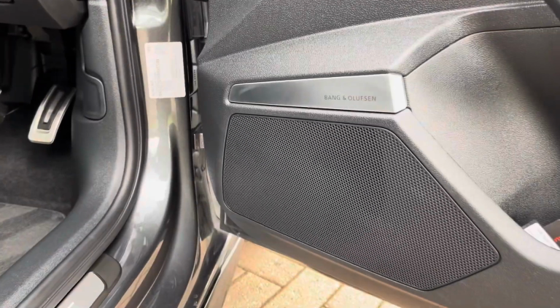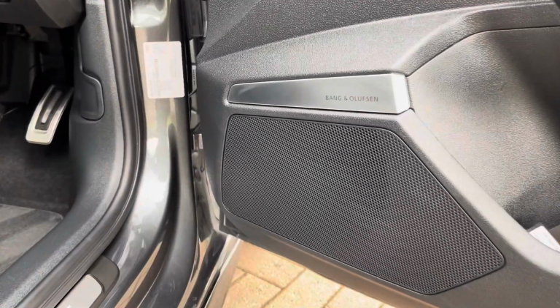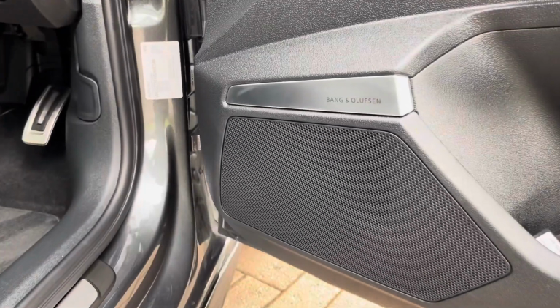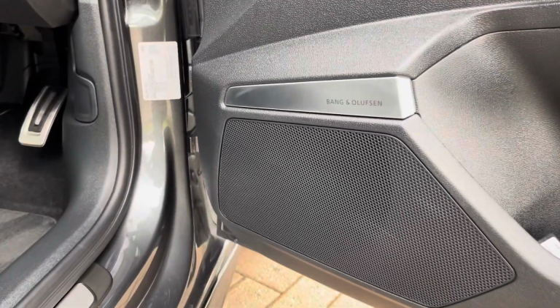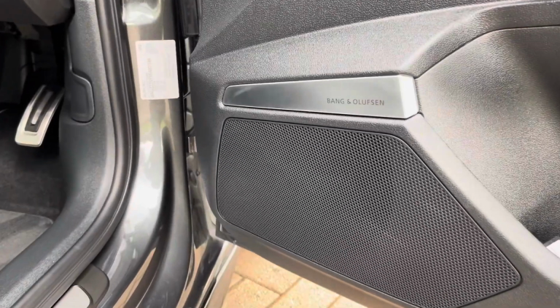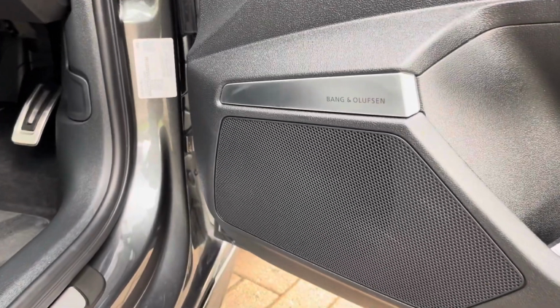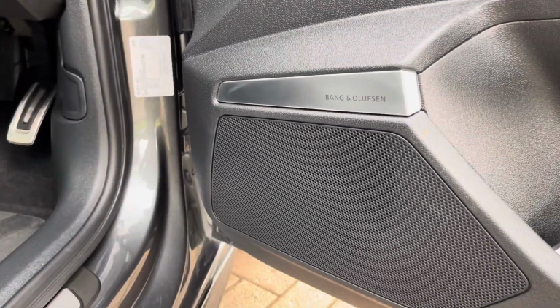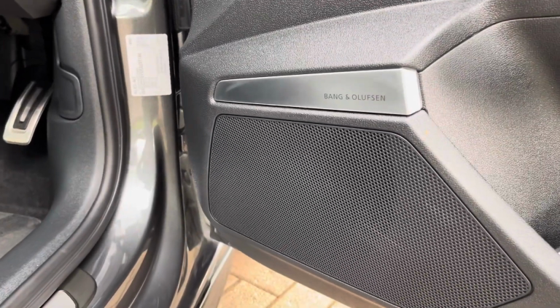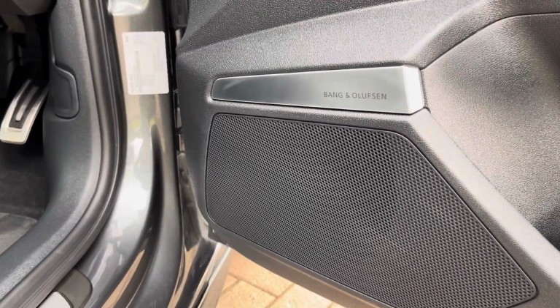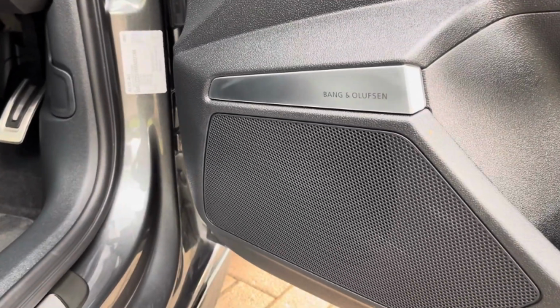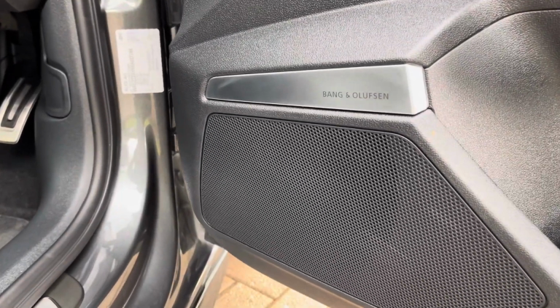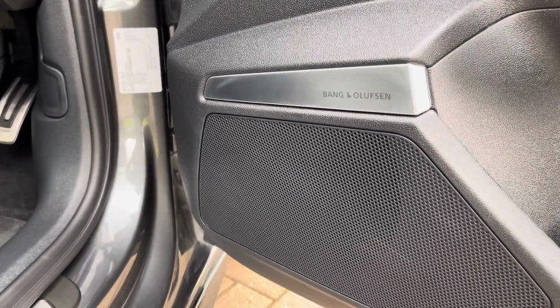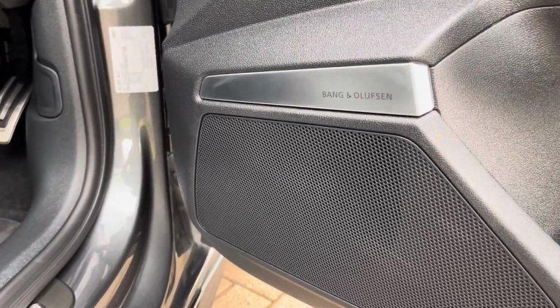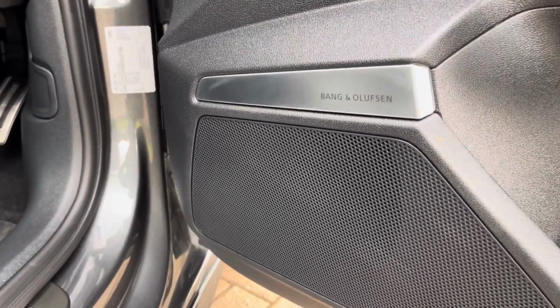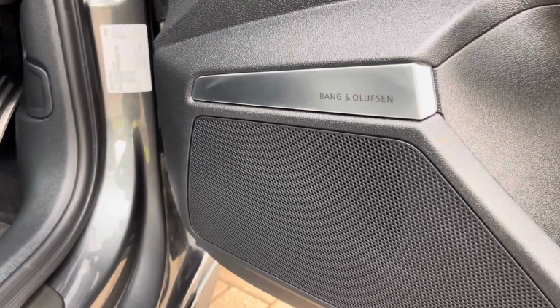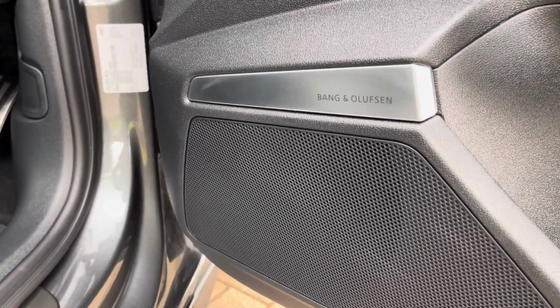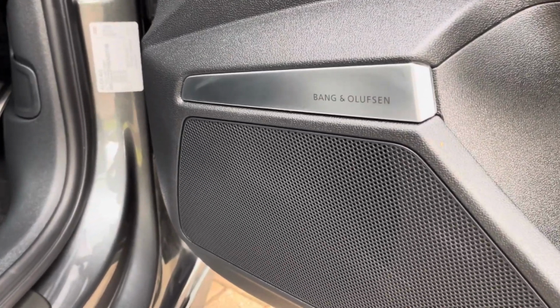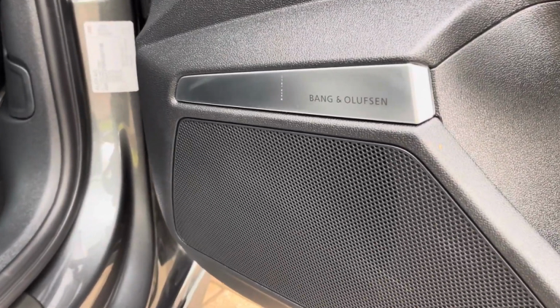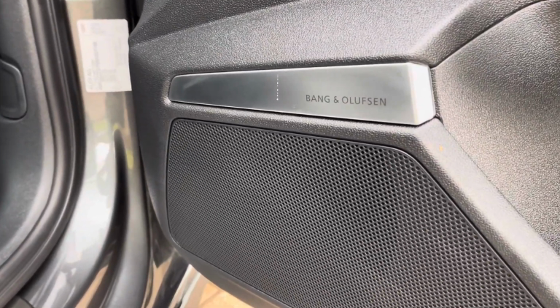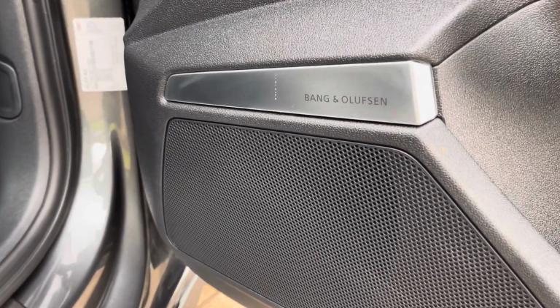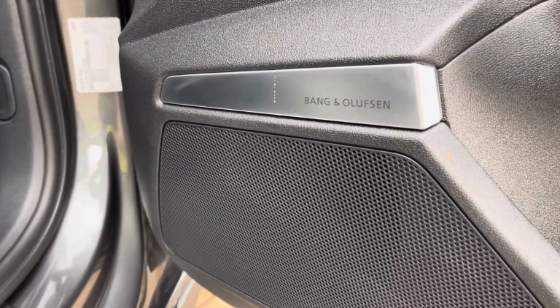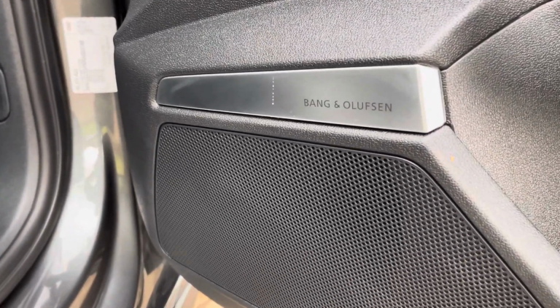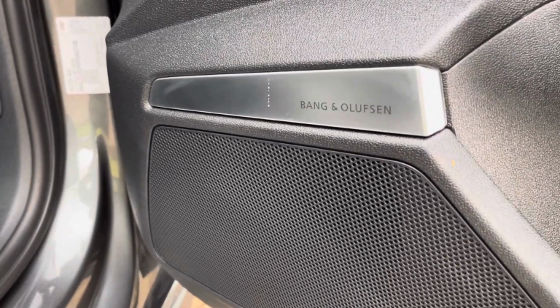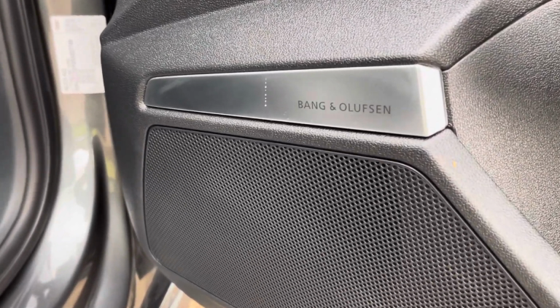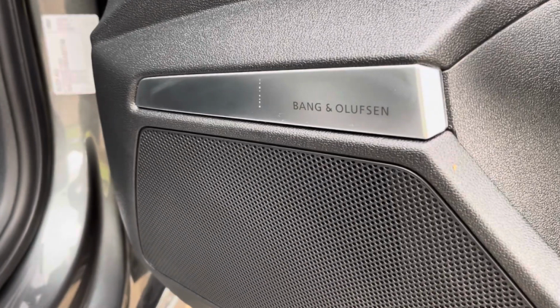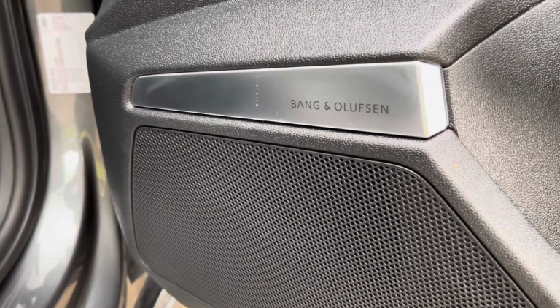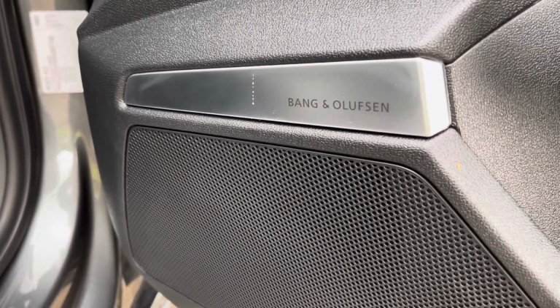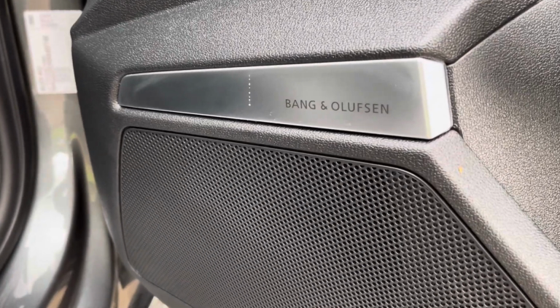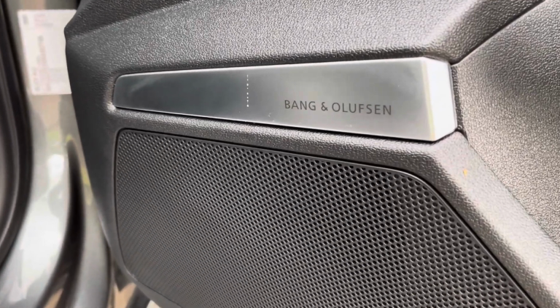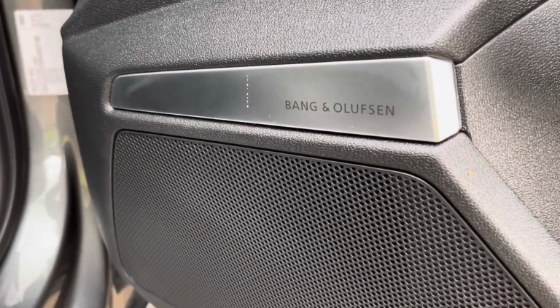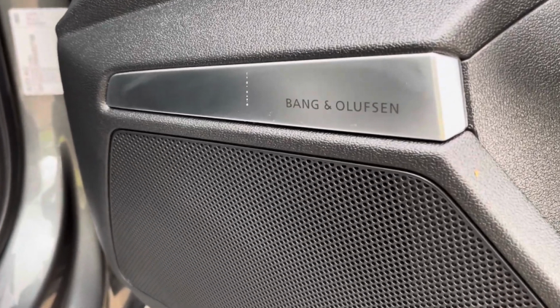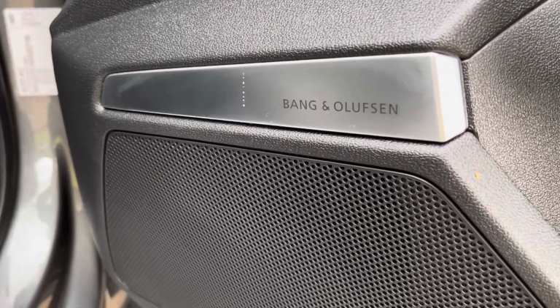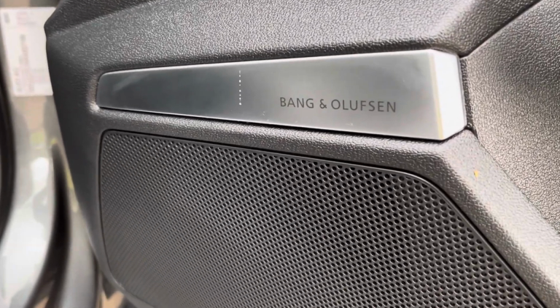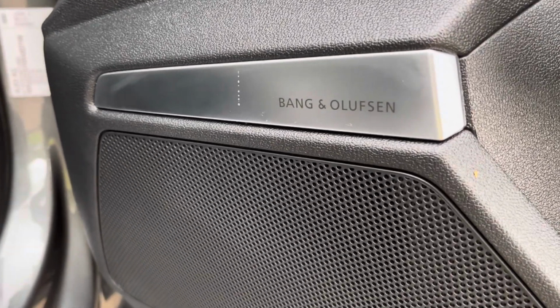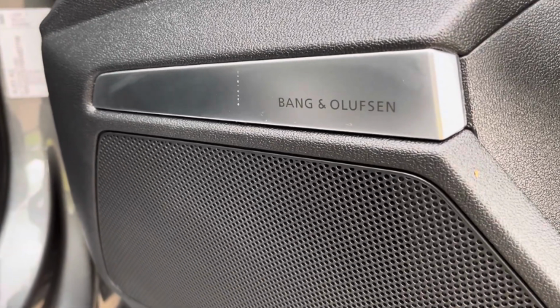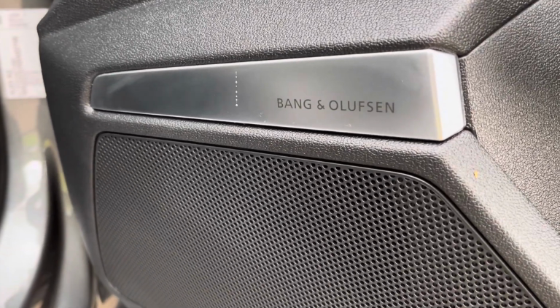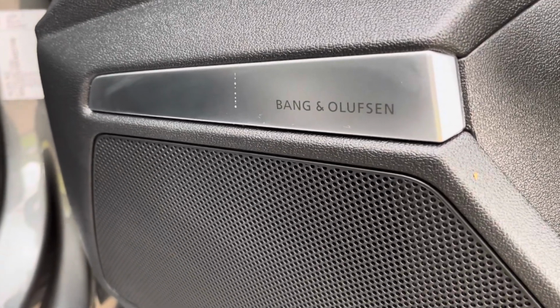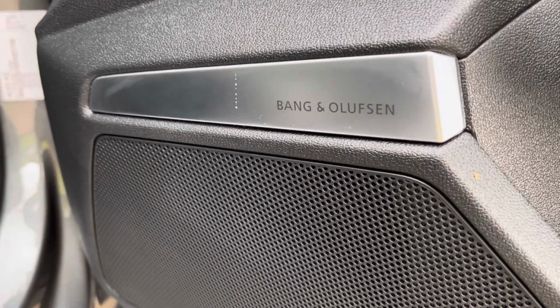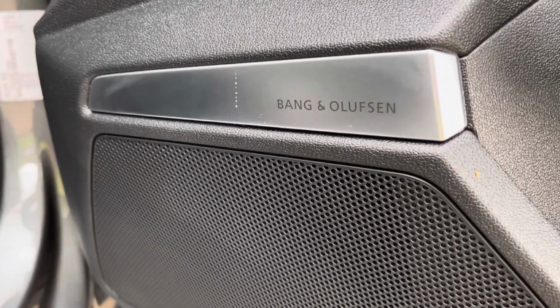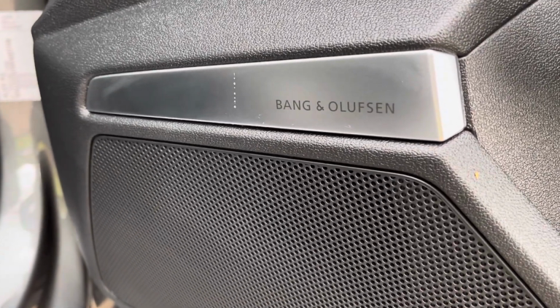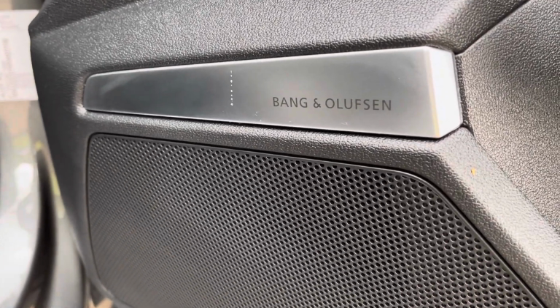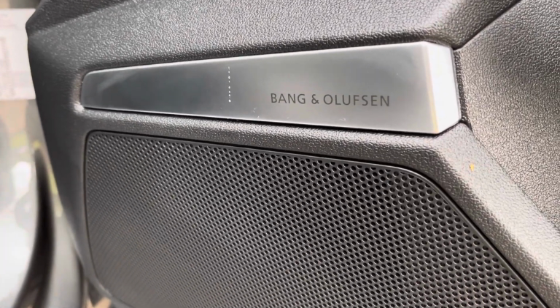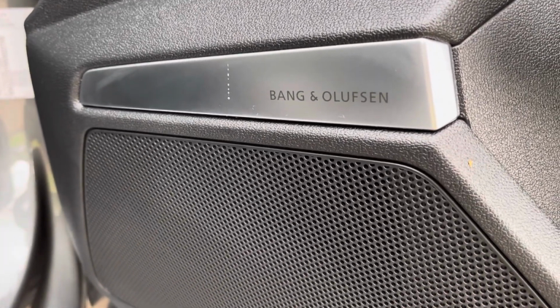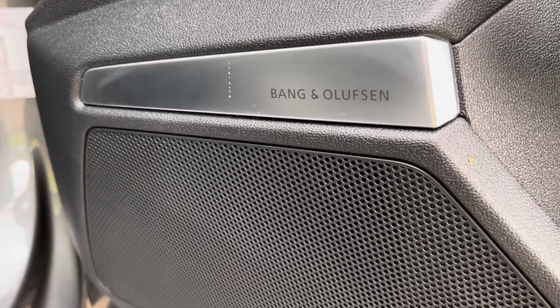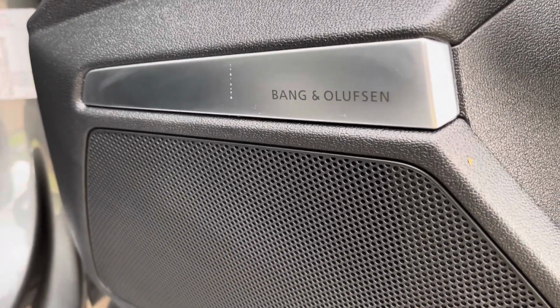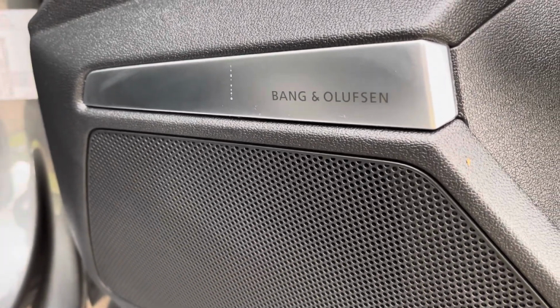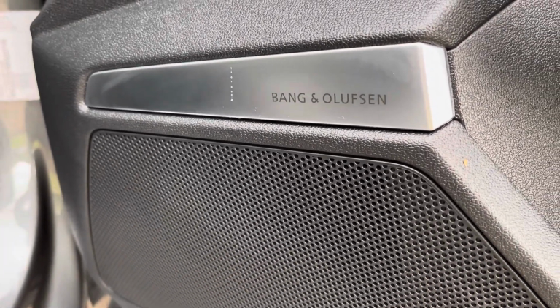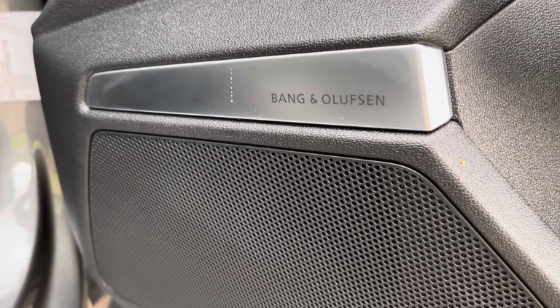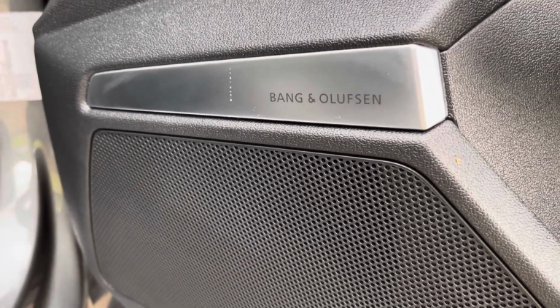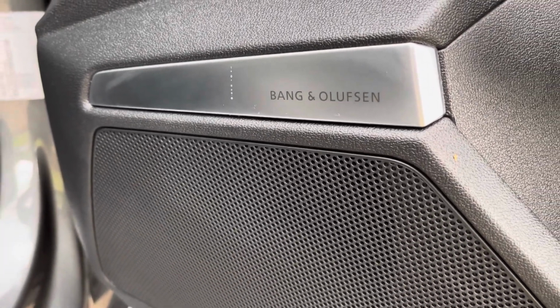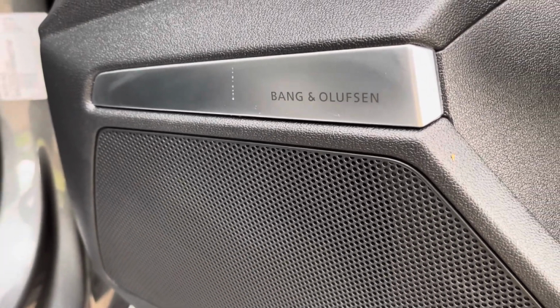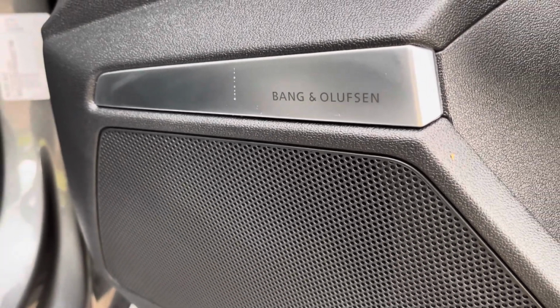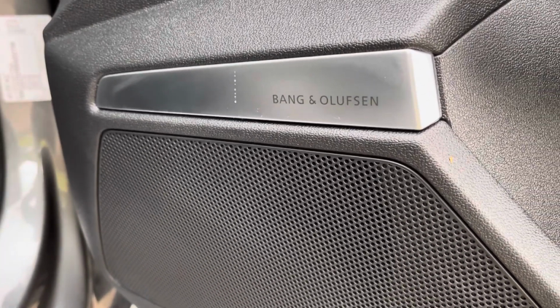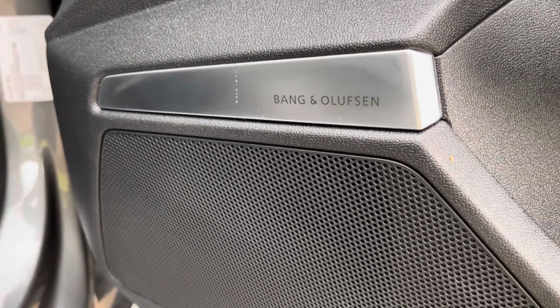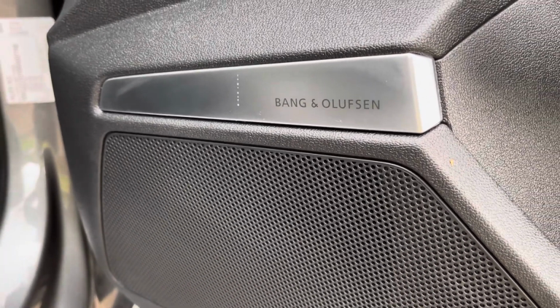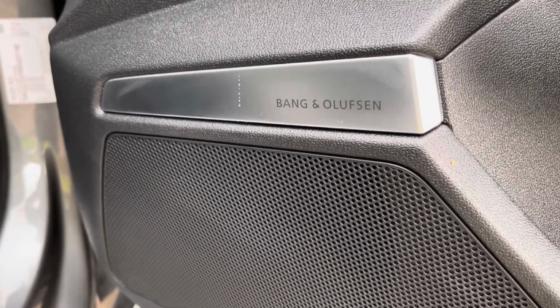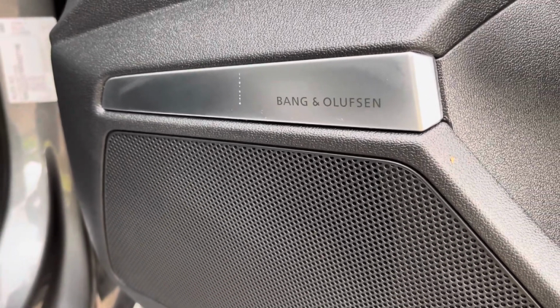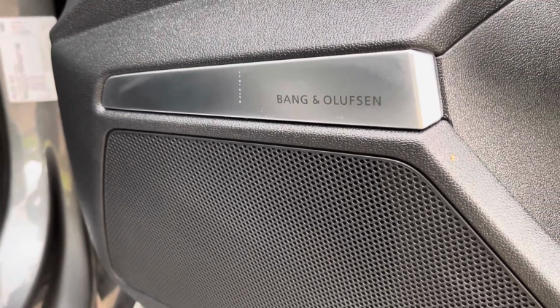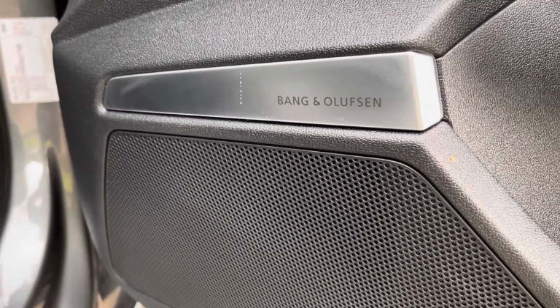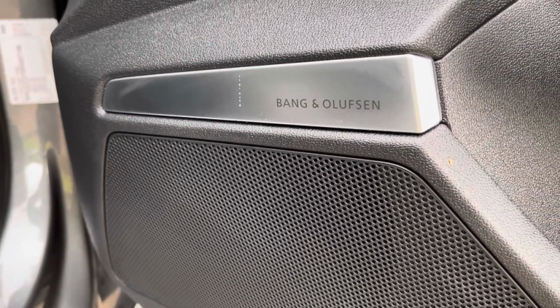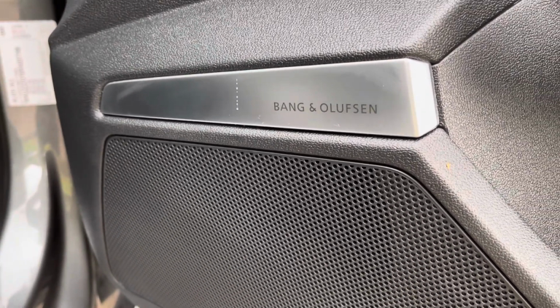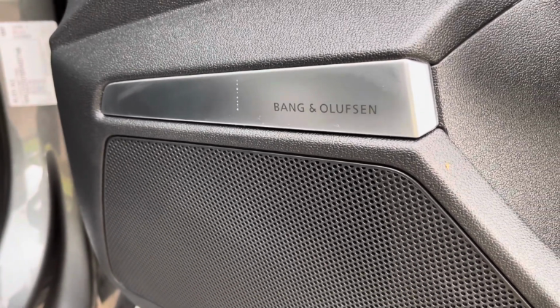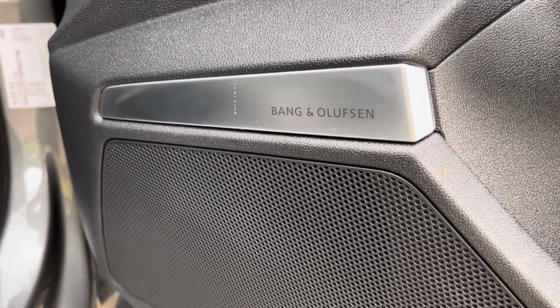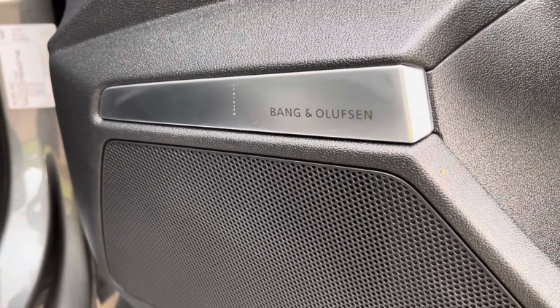On all four doors you will find these Bang & Olufsen surround sound premium speakers, offering crystal clear audio regardless of the occasion.